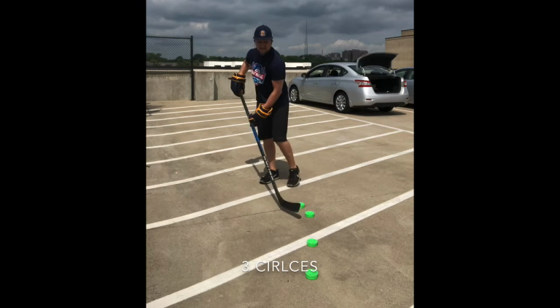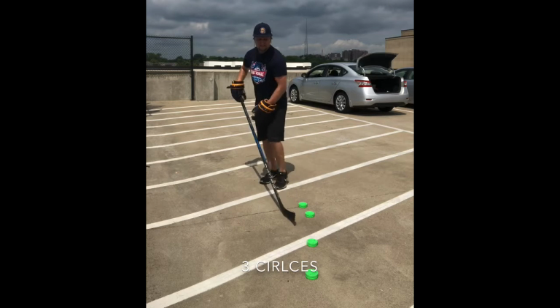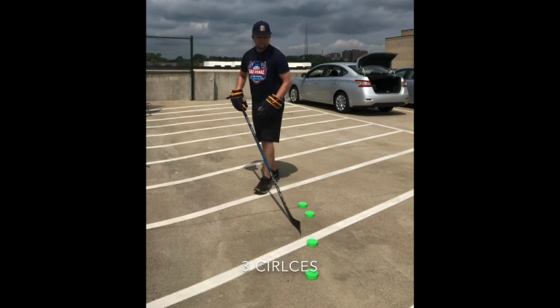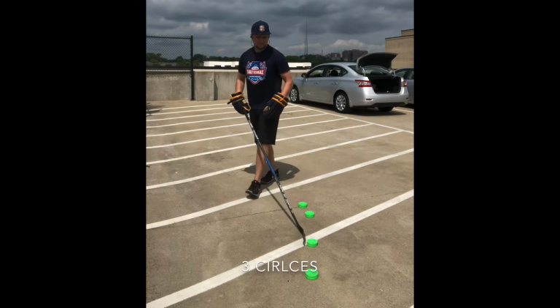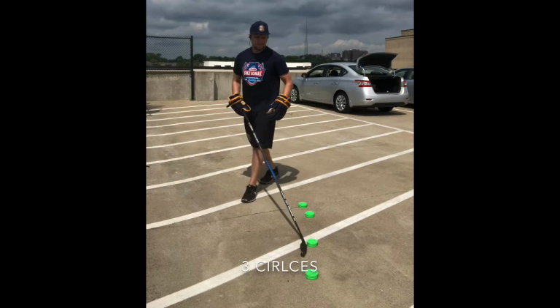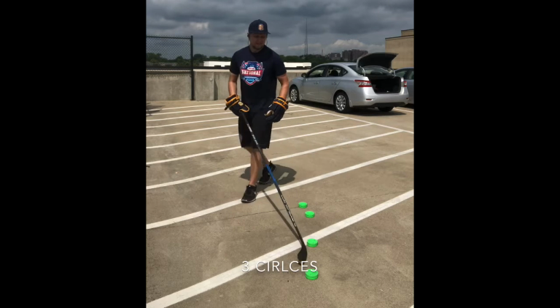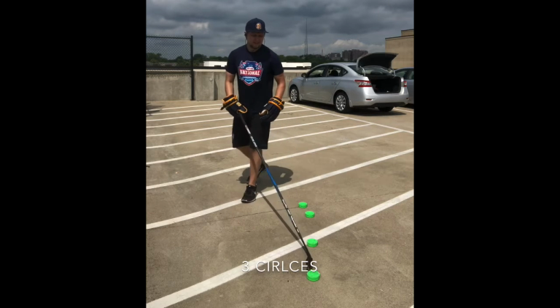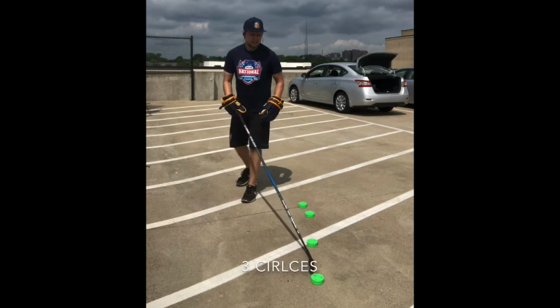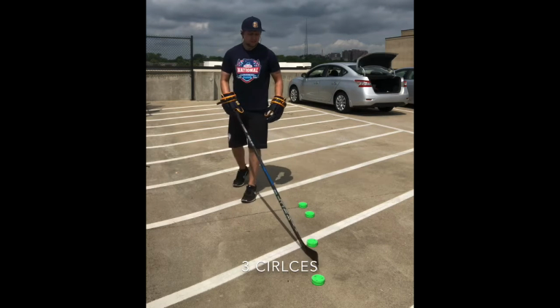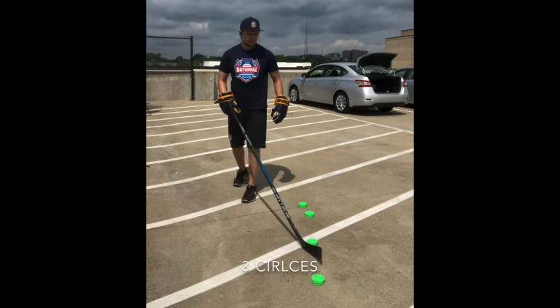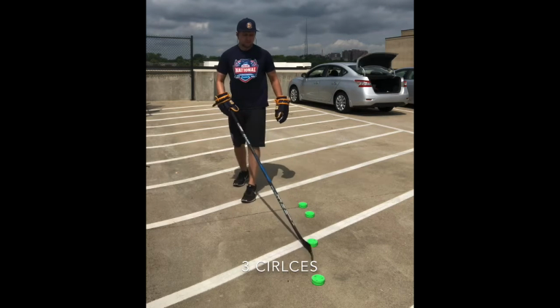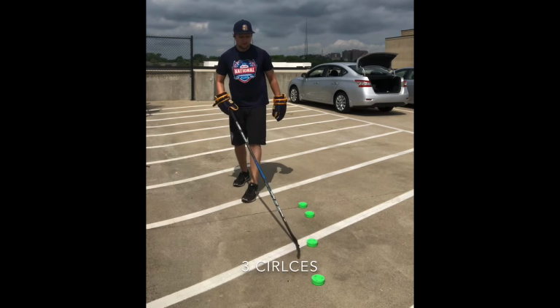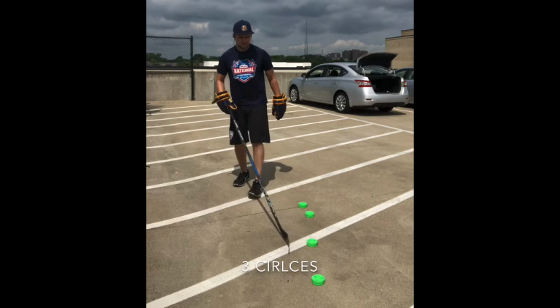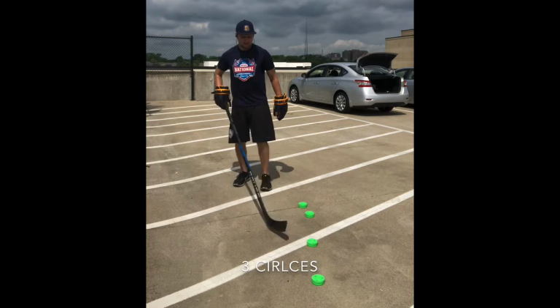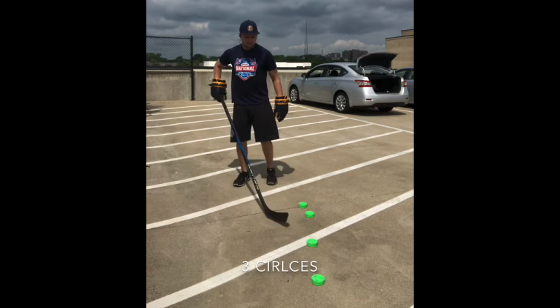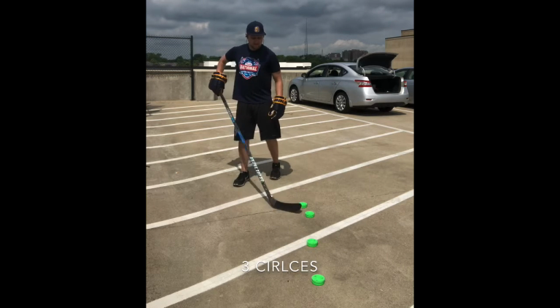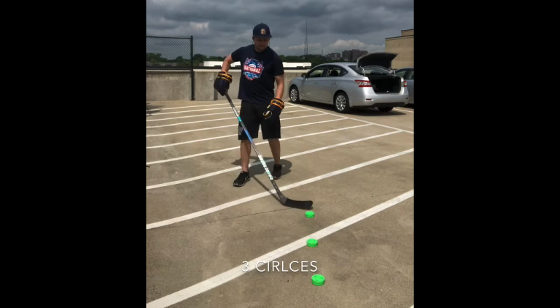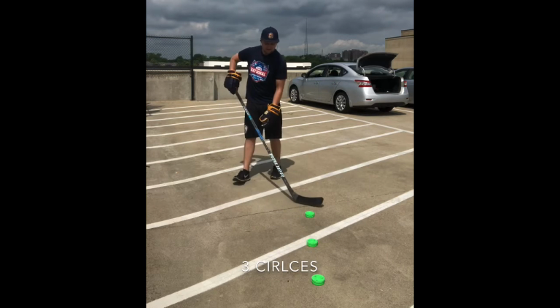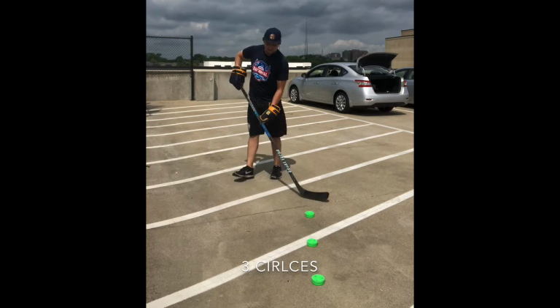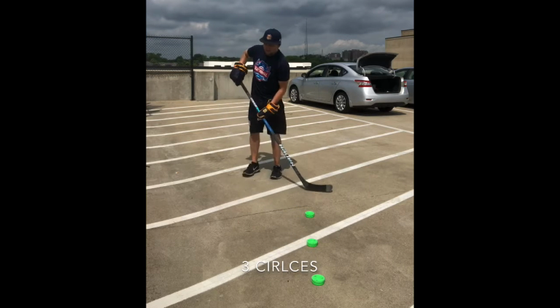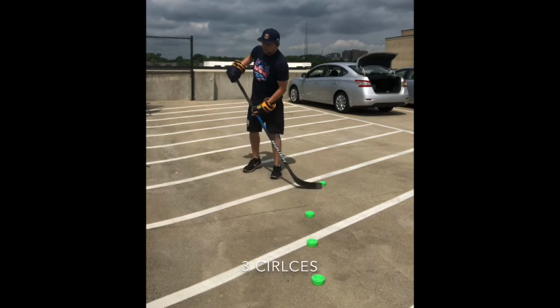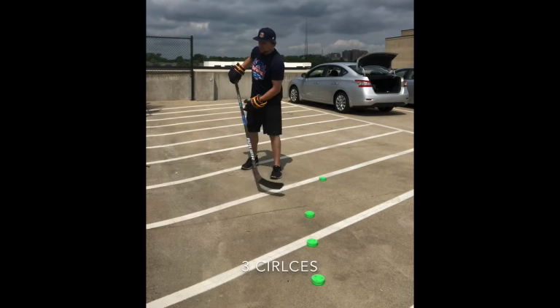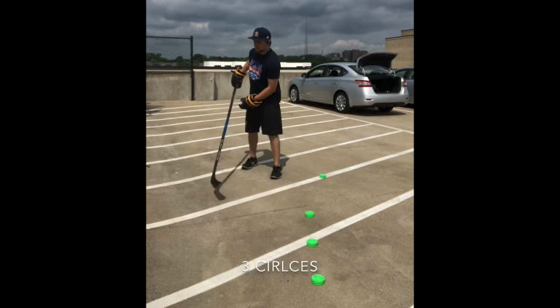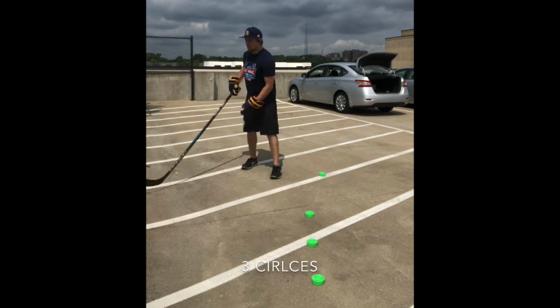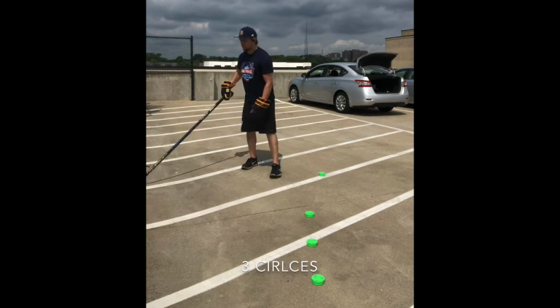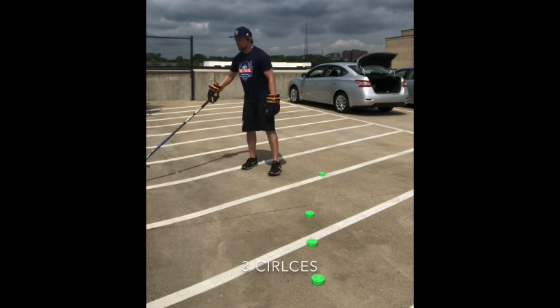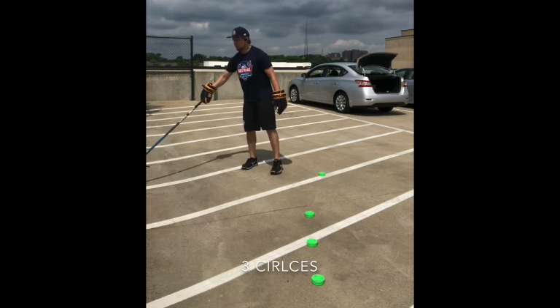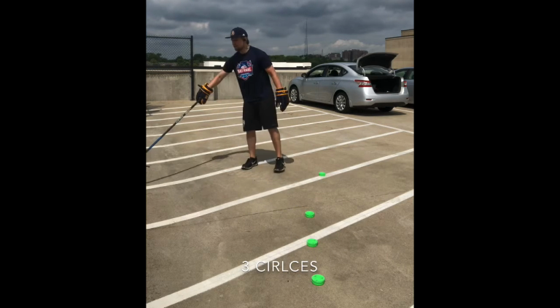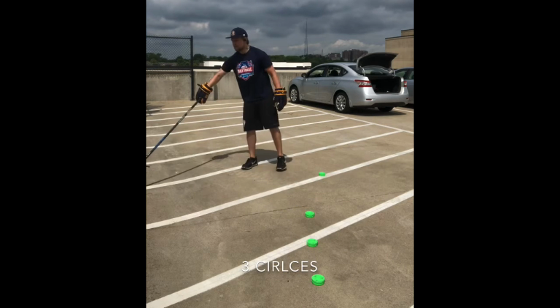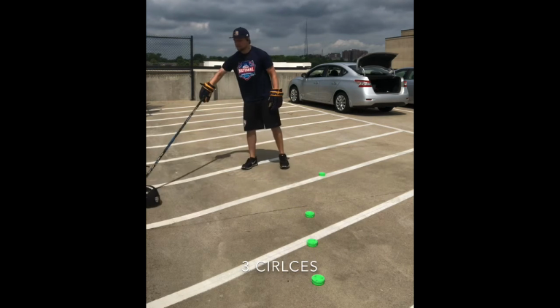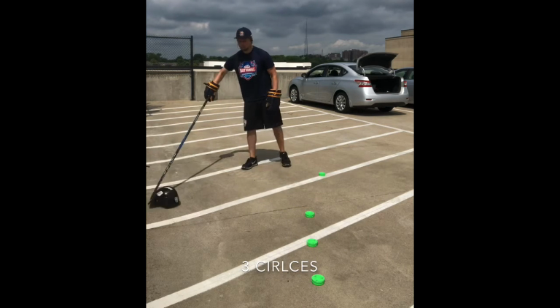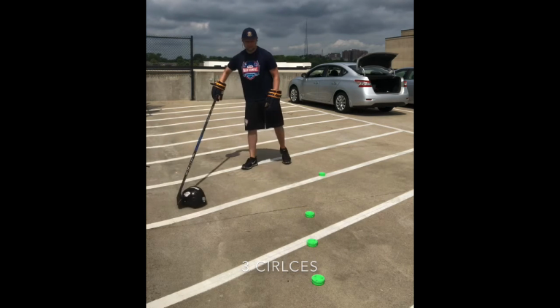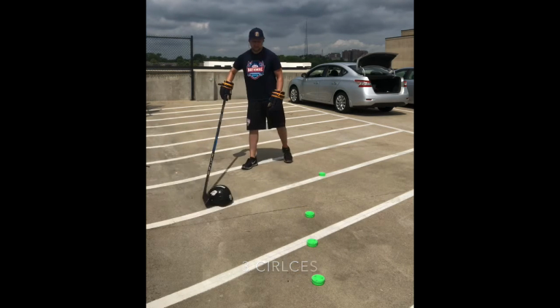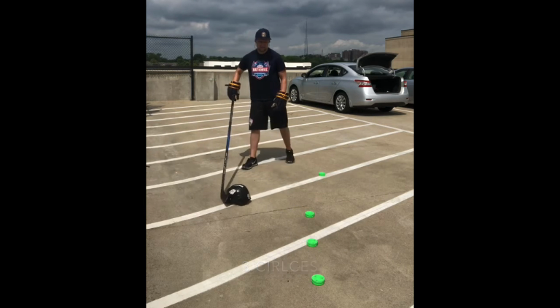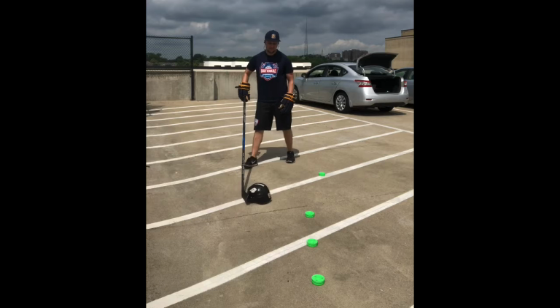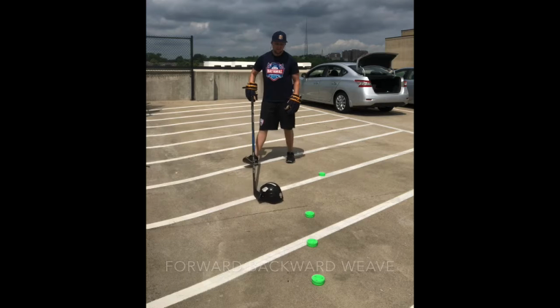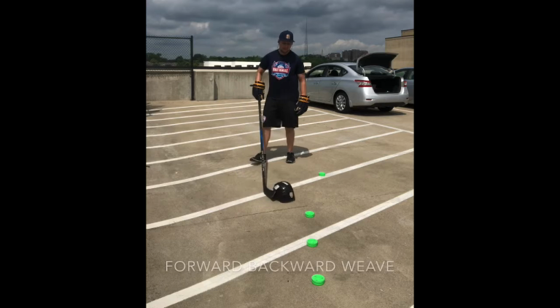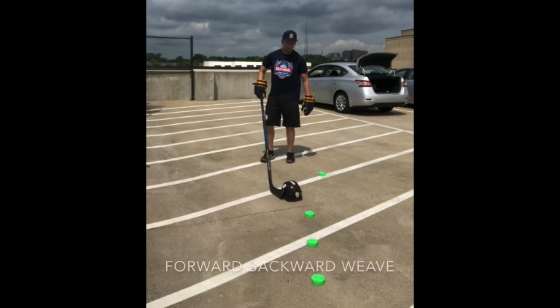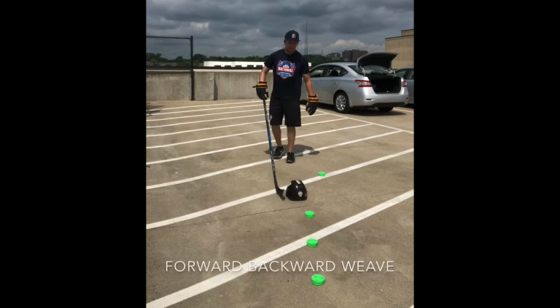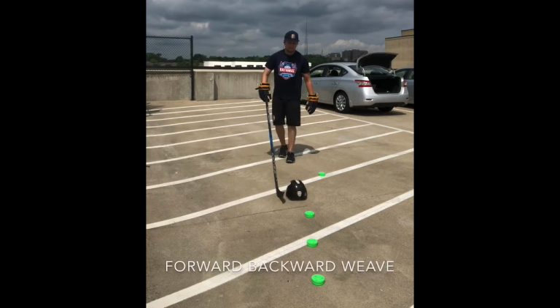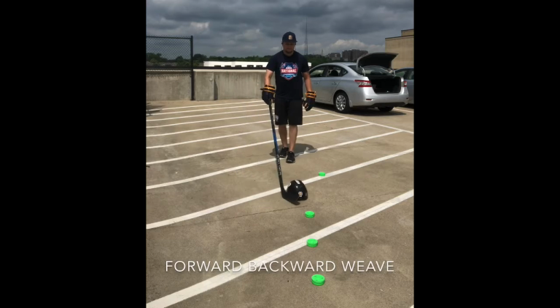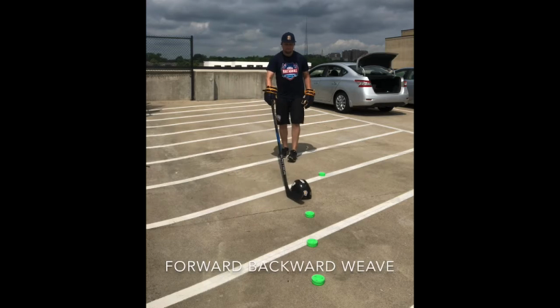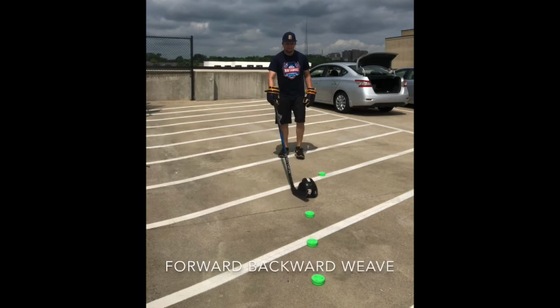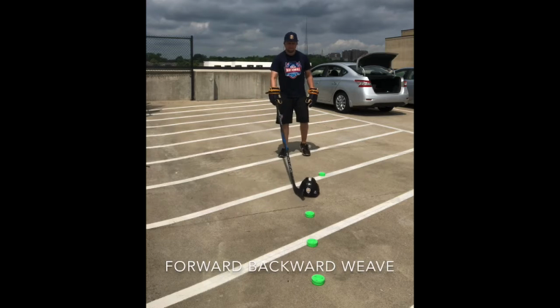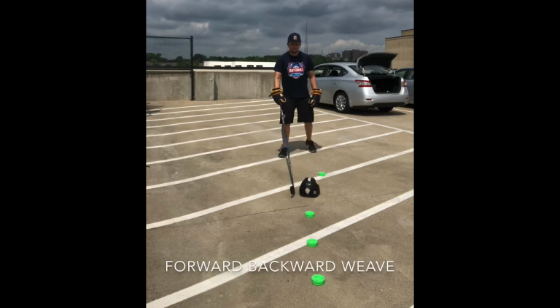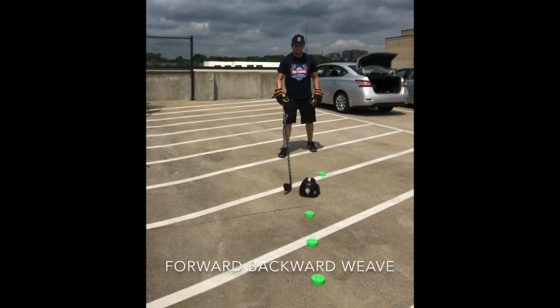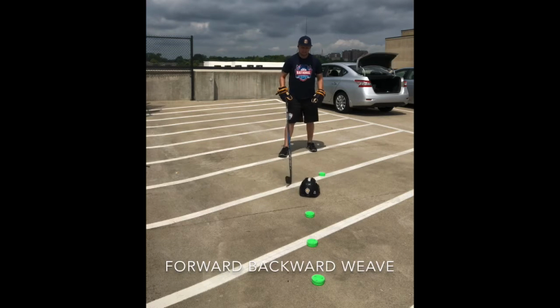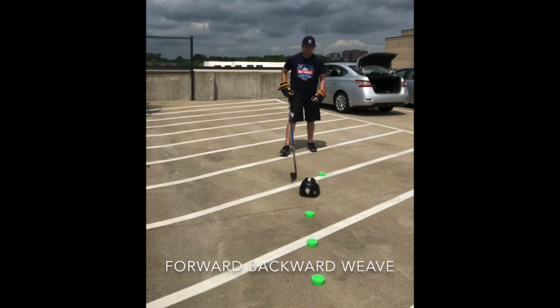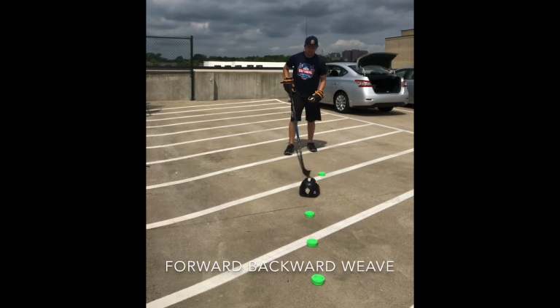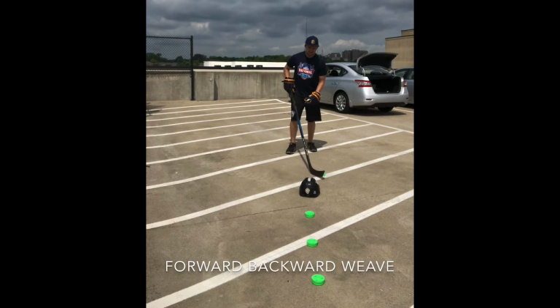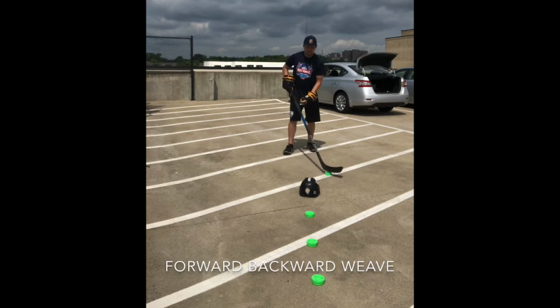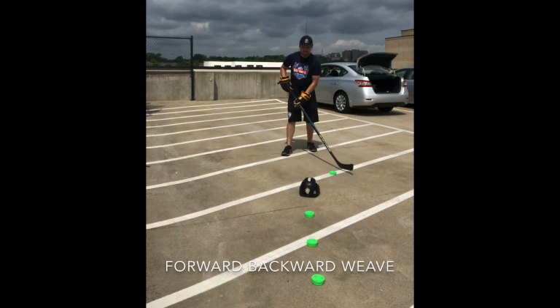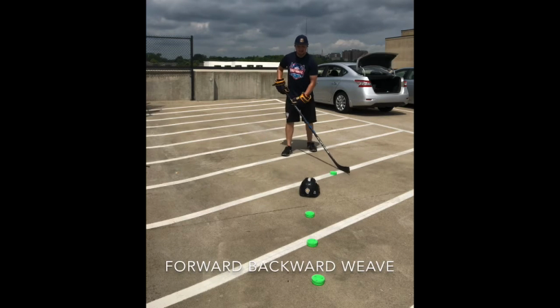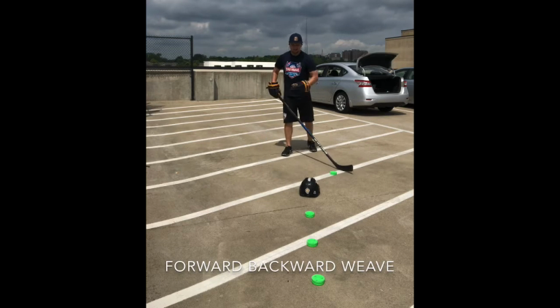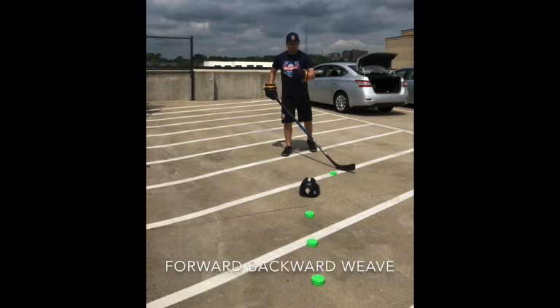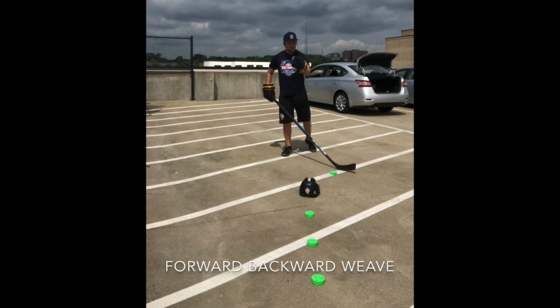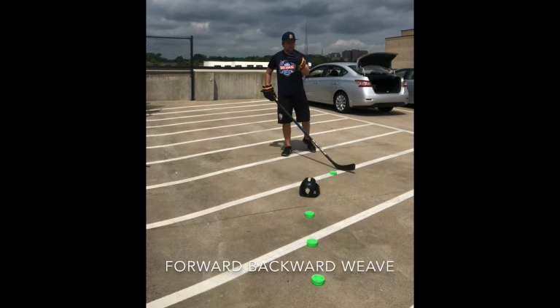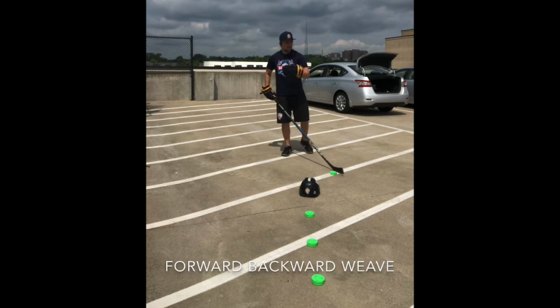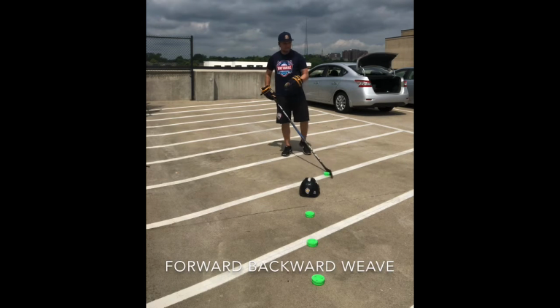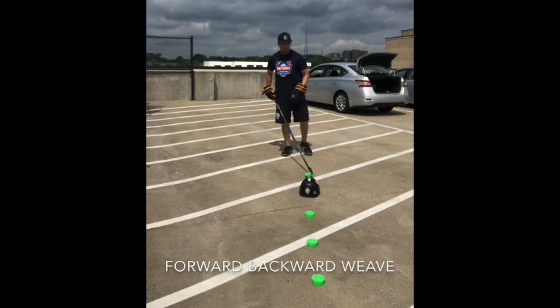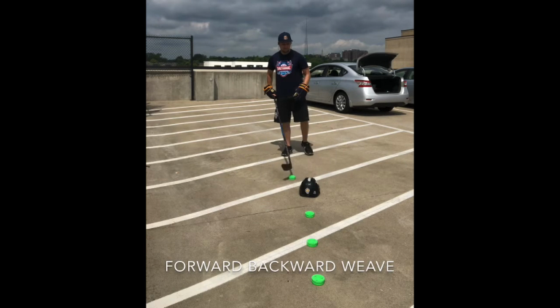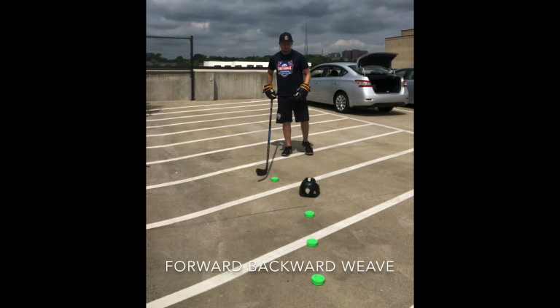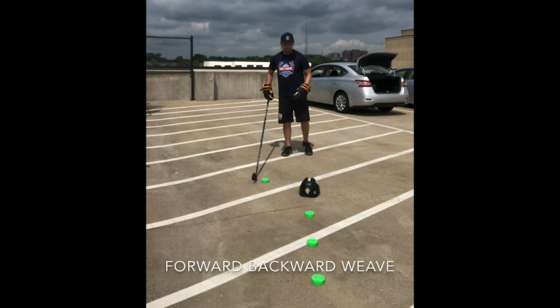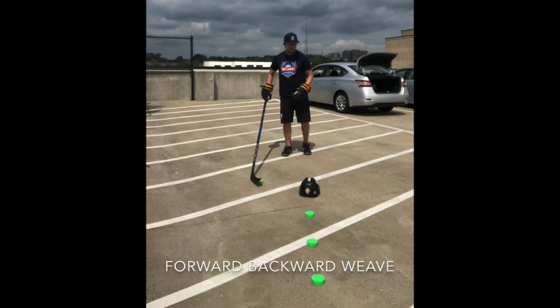The last drill we worked on was our four-footer — okay, we've got the four-footer.